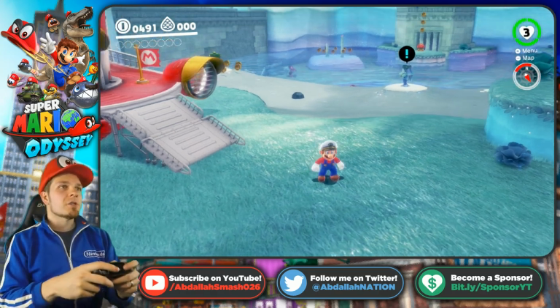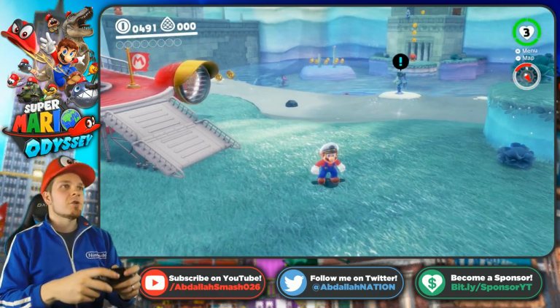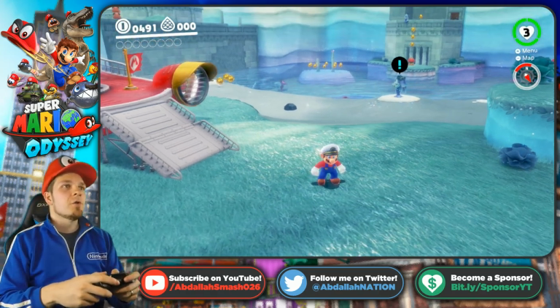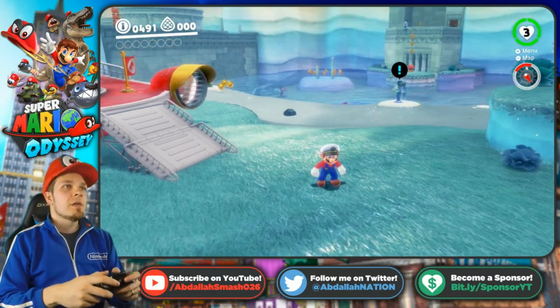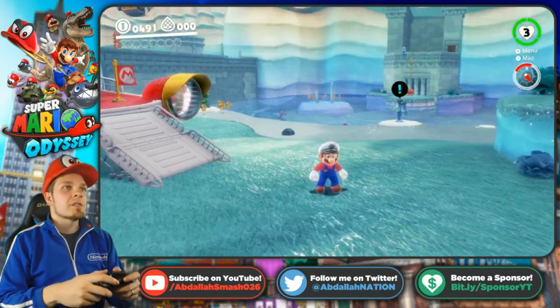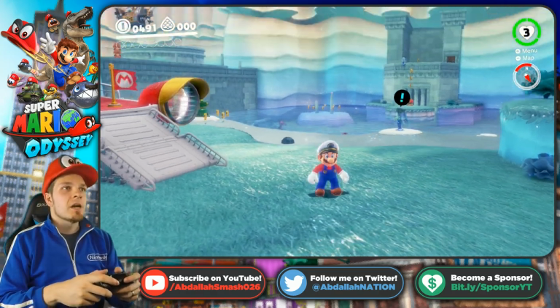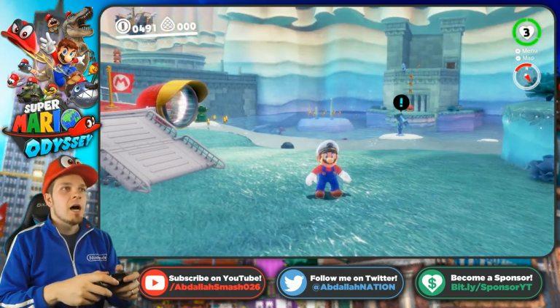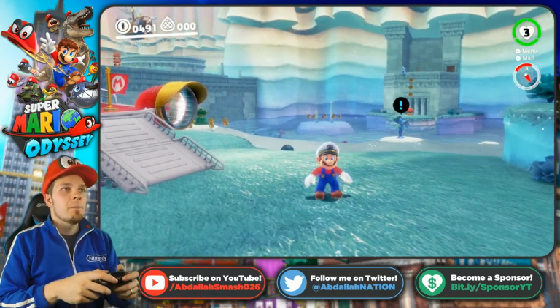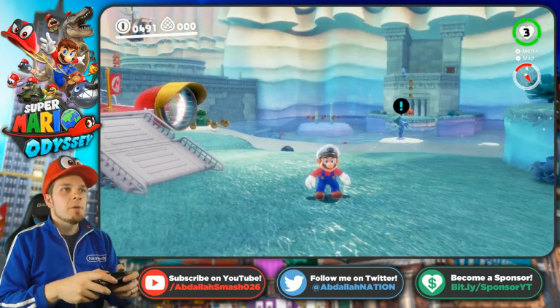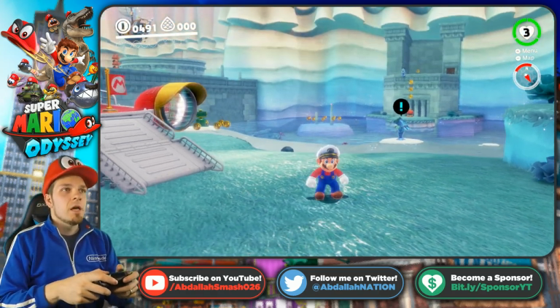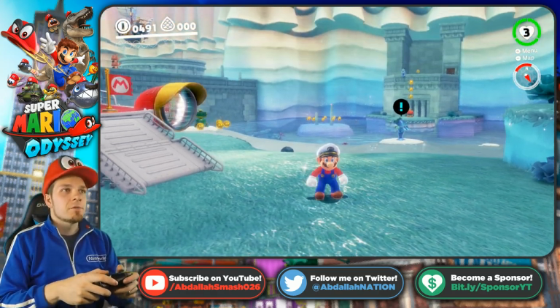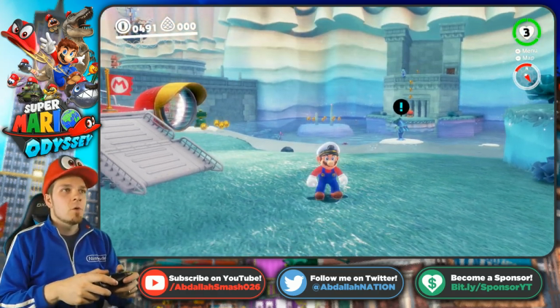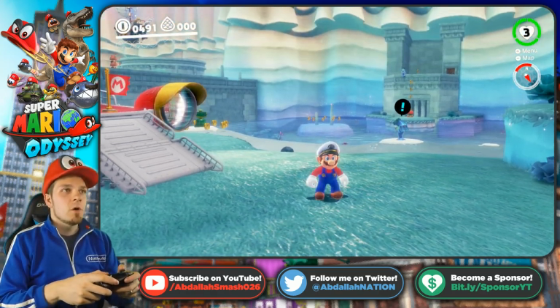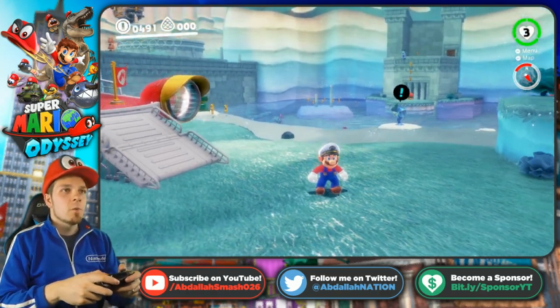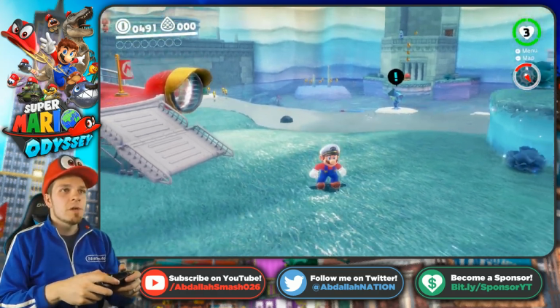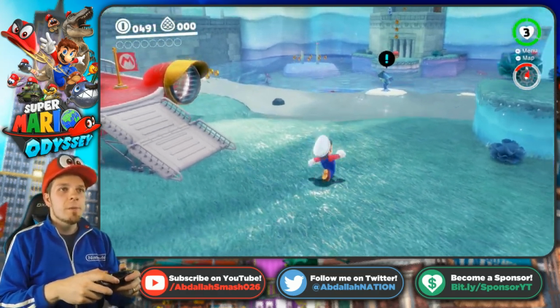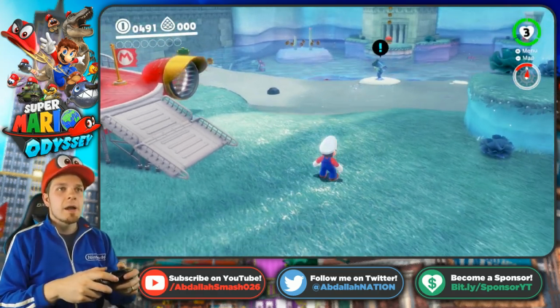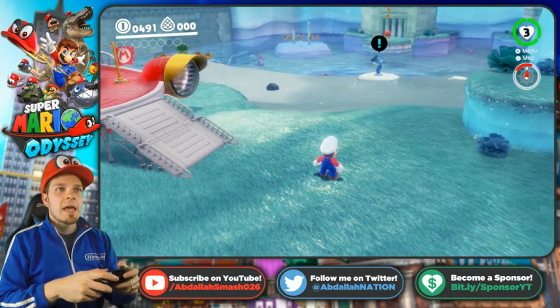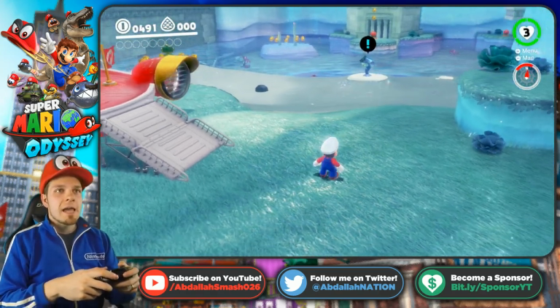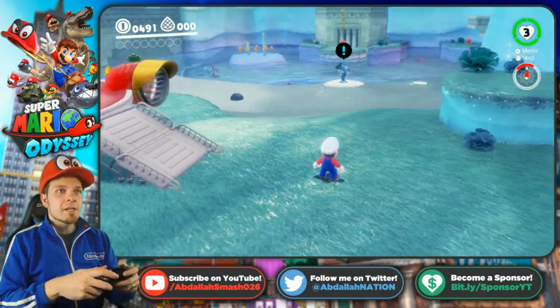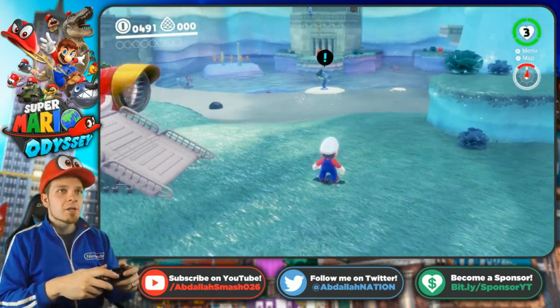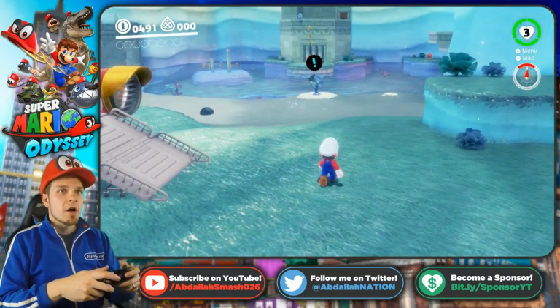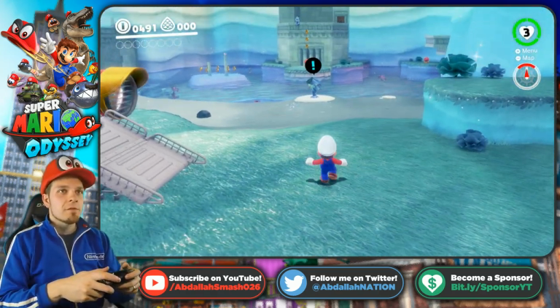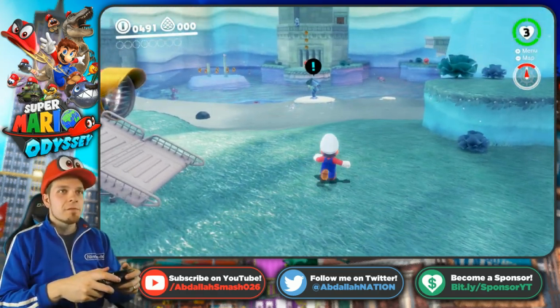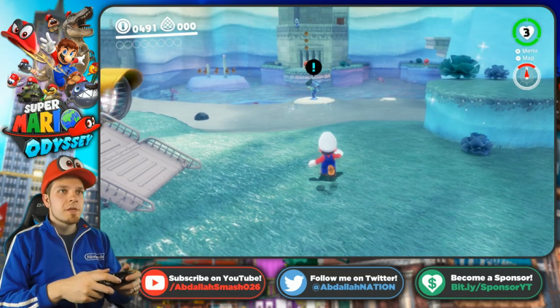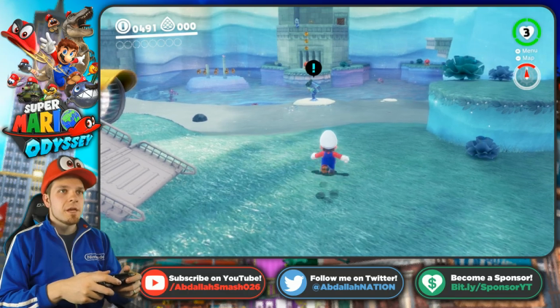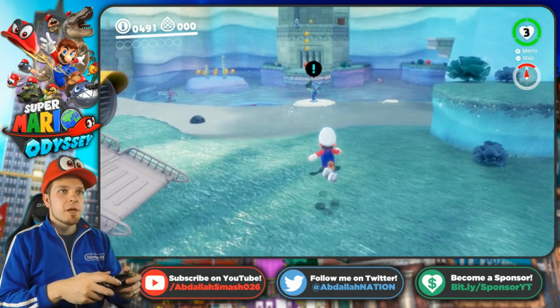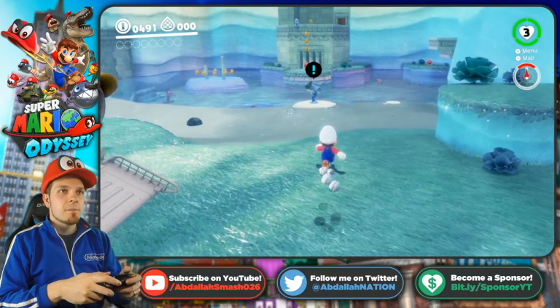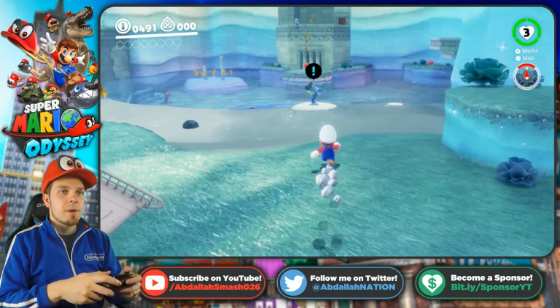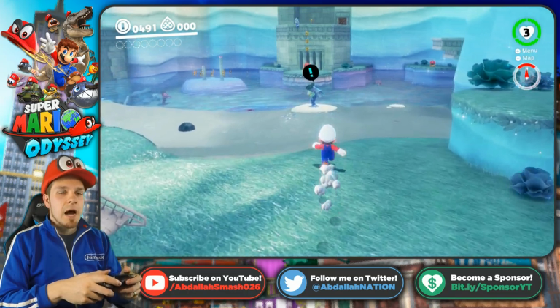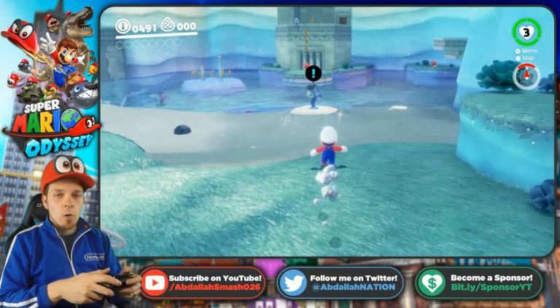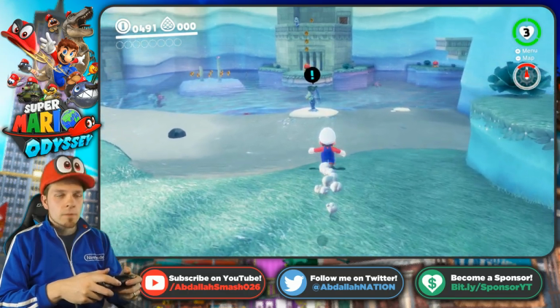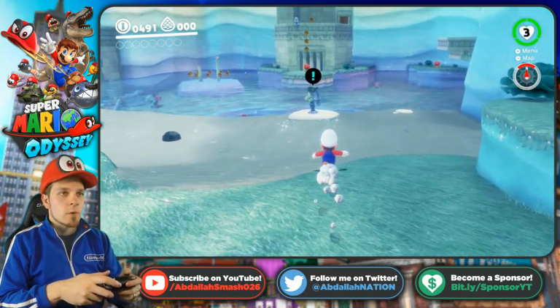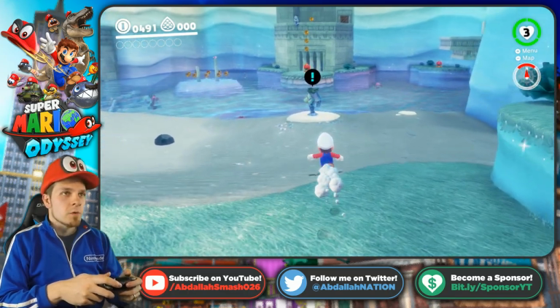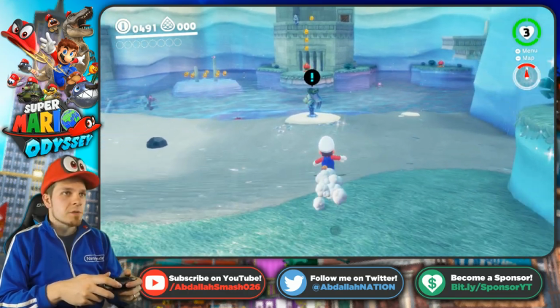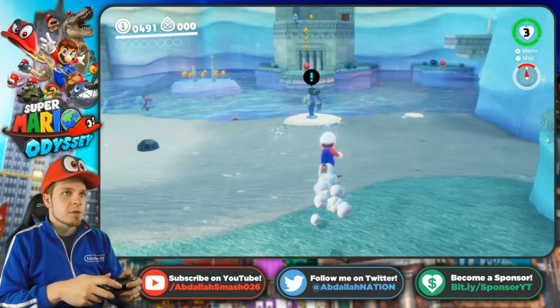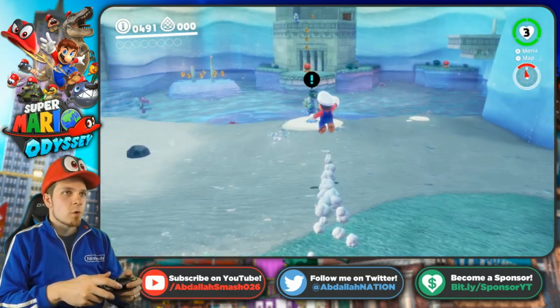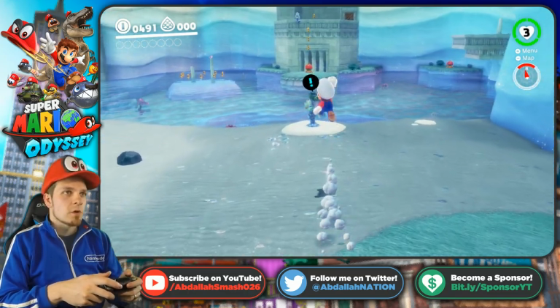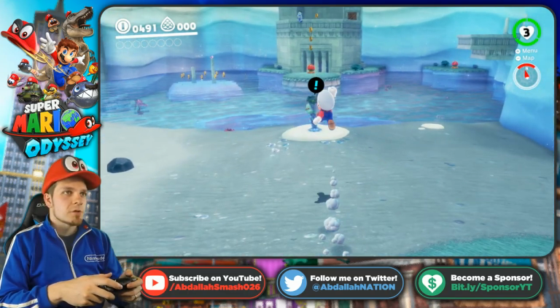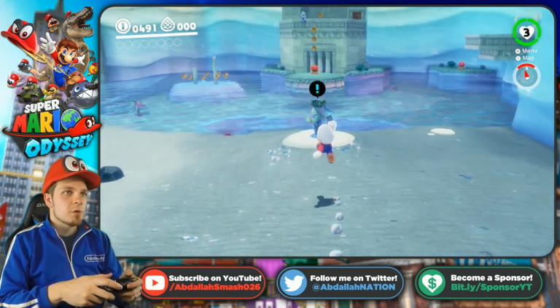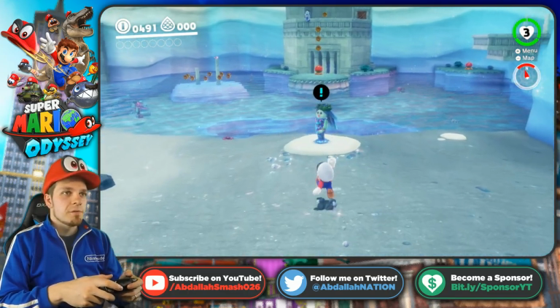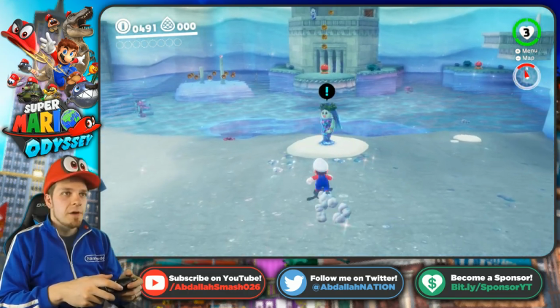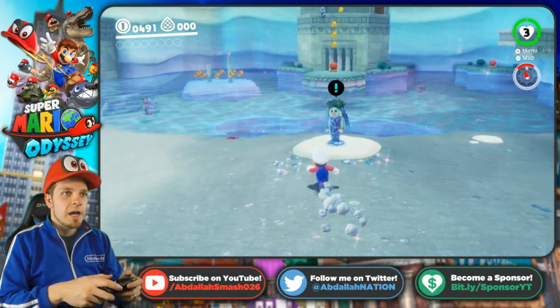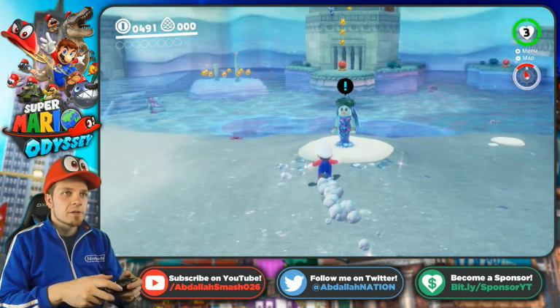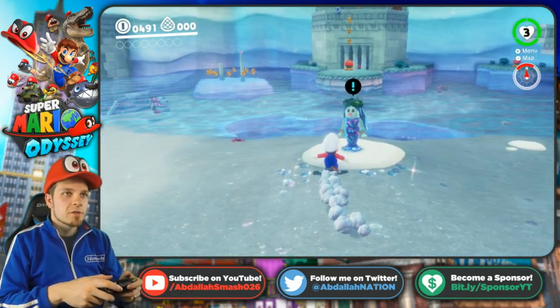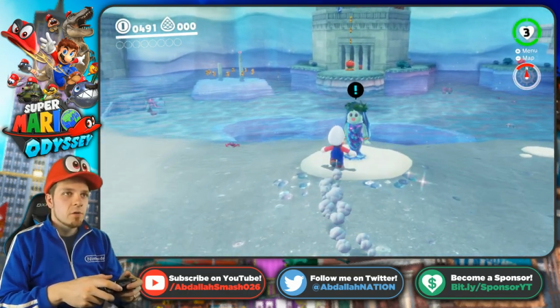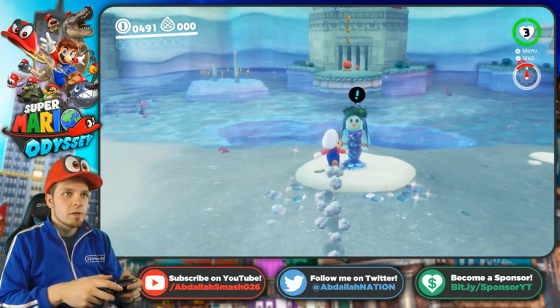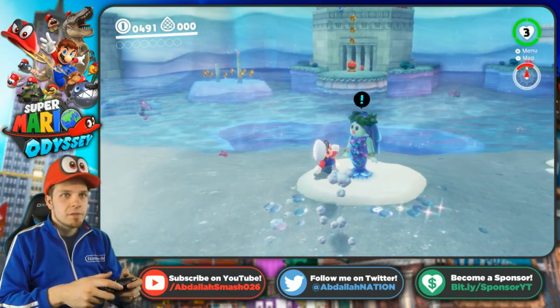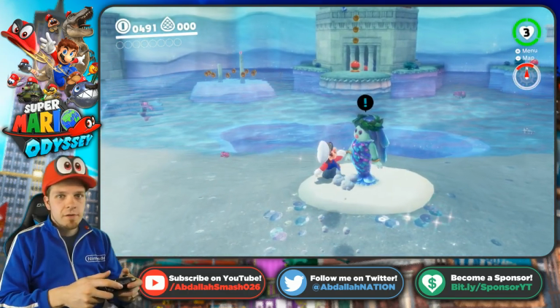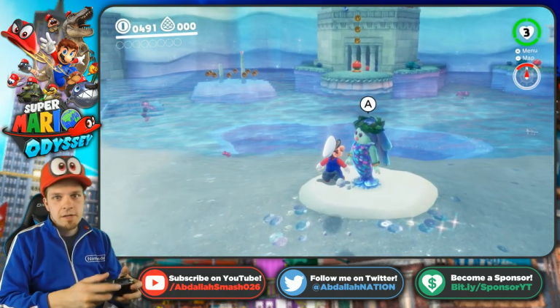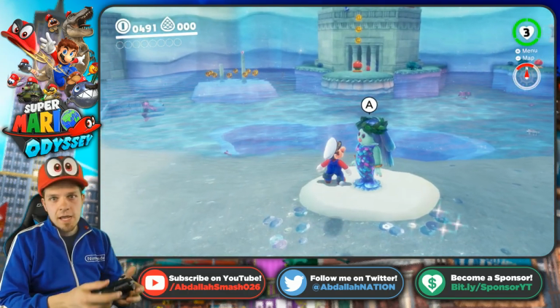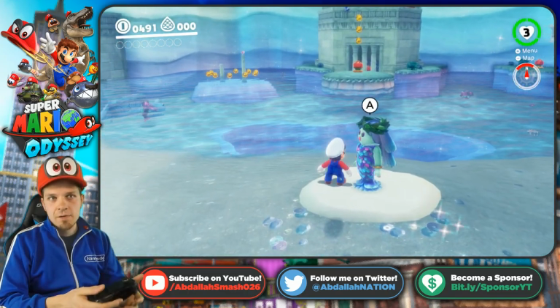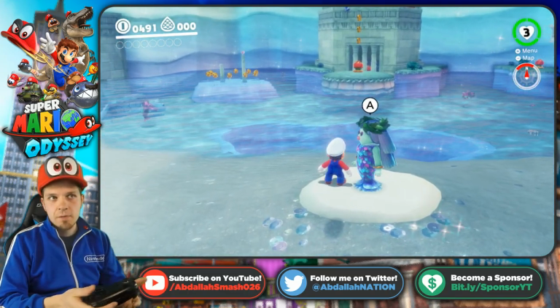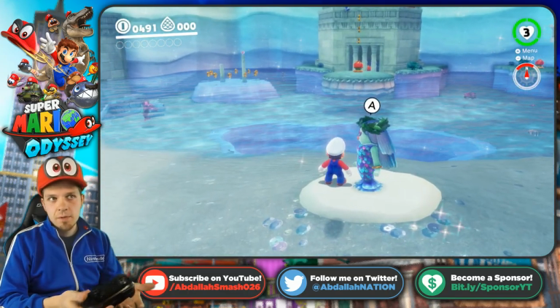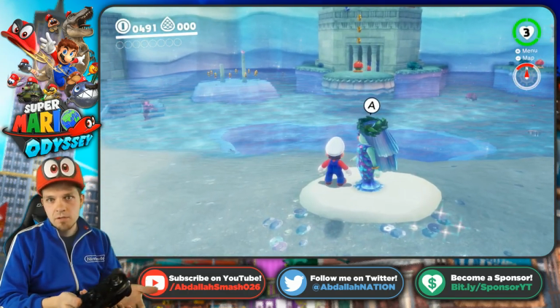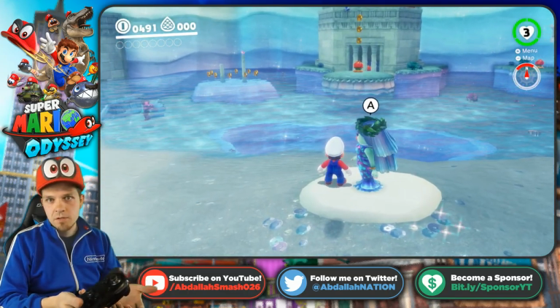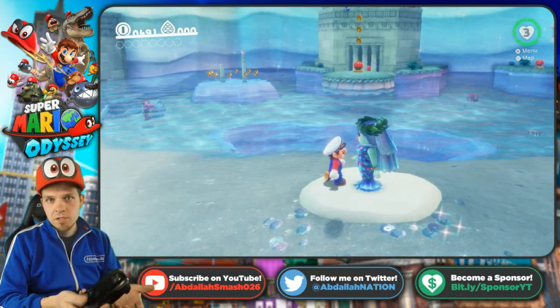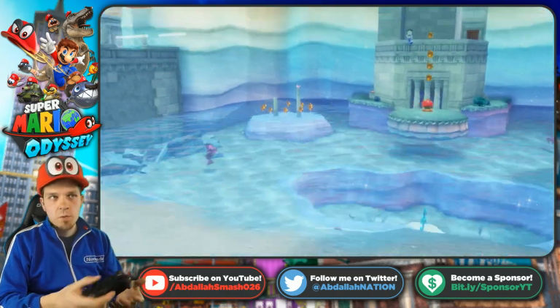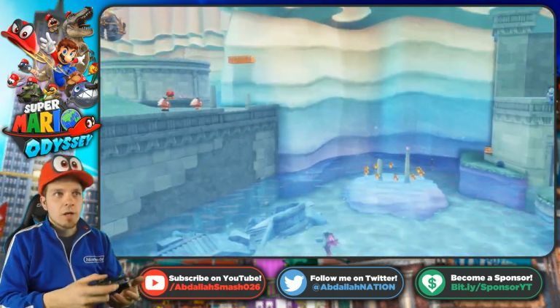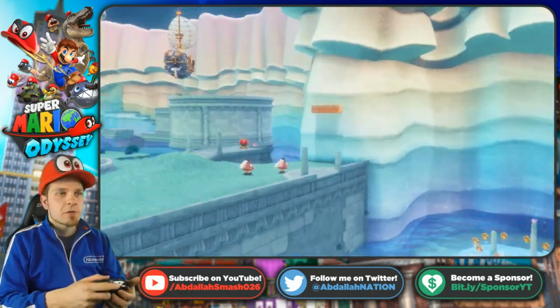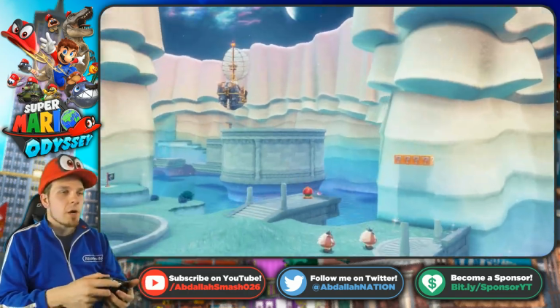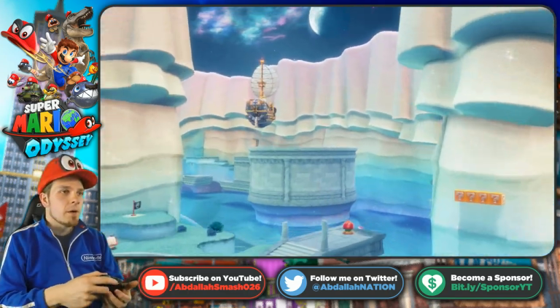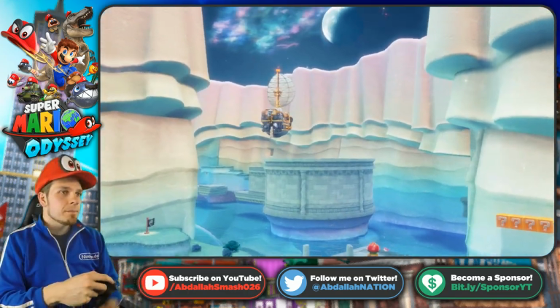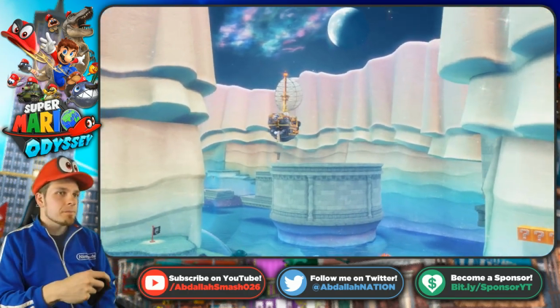According to the top left corner, we need about eight of the power moons in order to advance, so let's find eight of them and continue on.